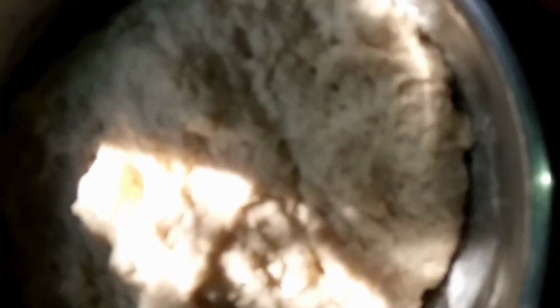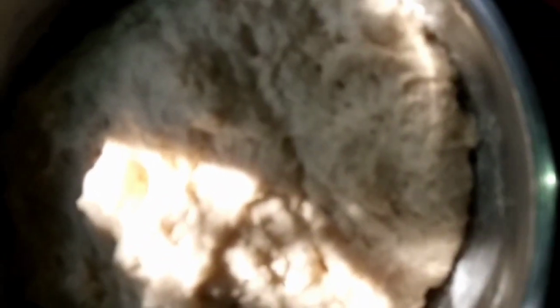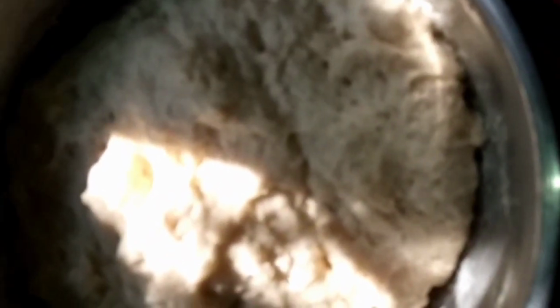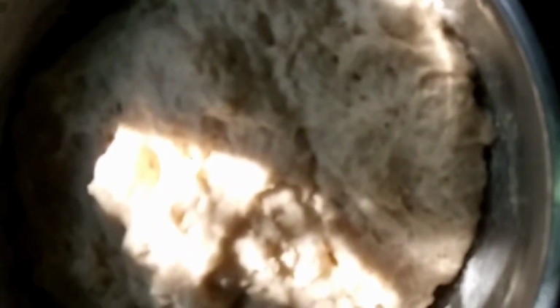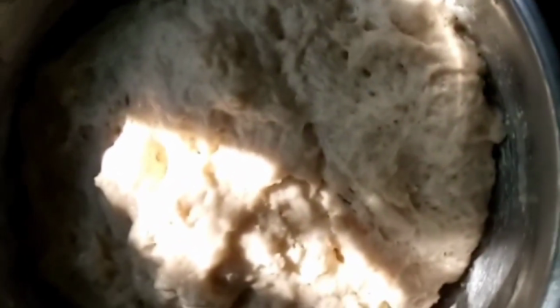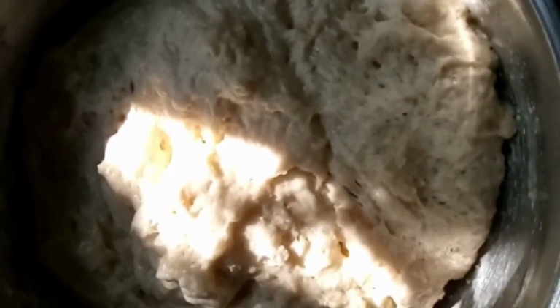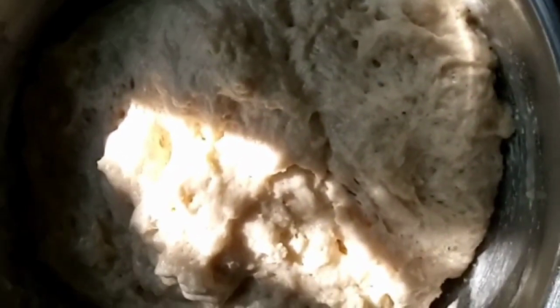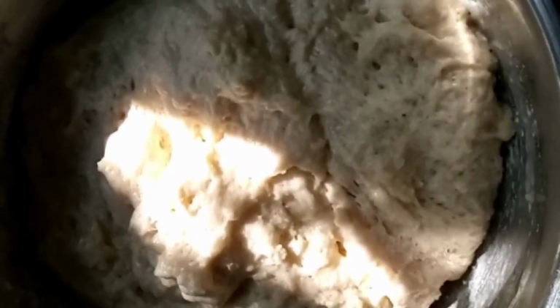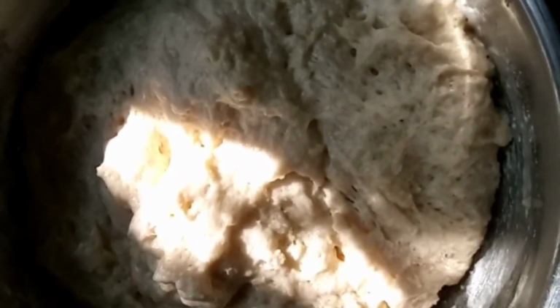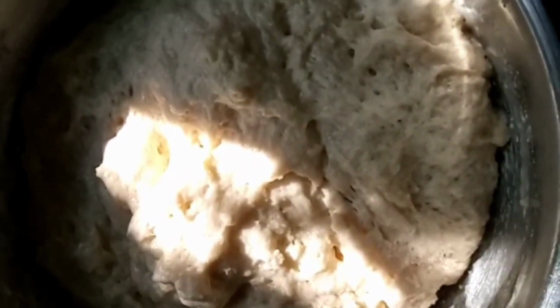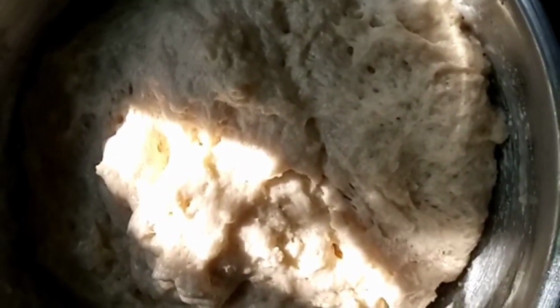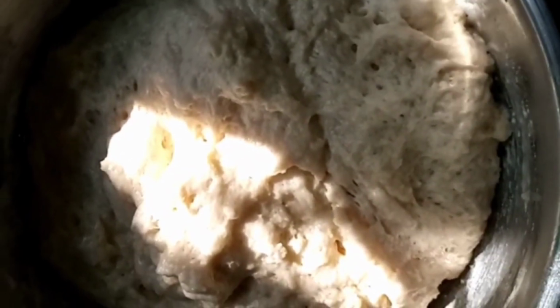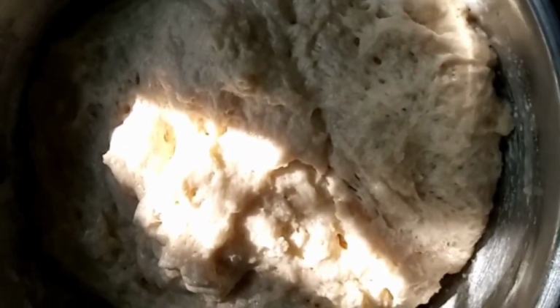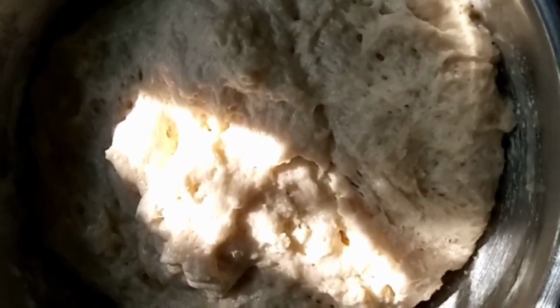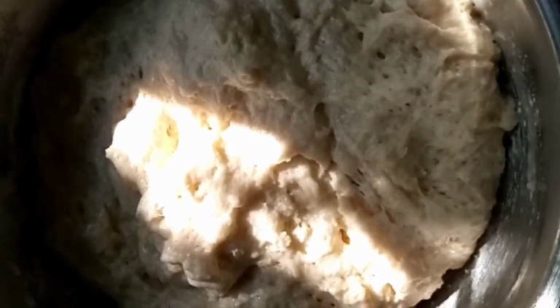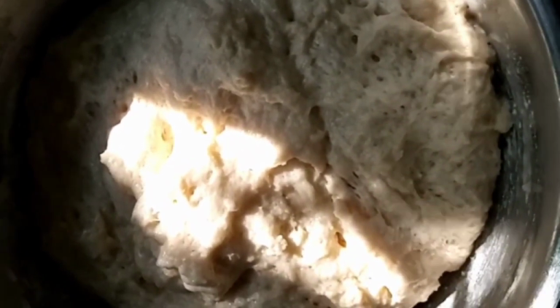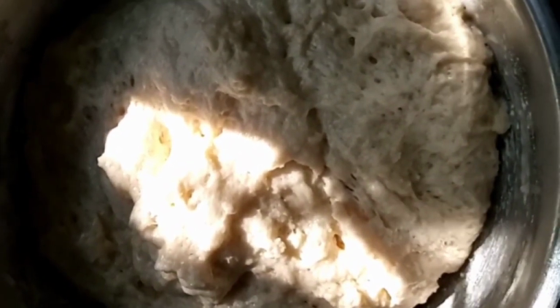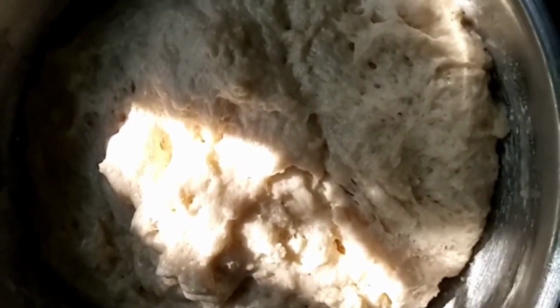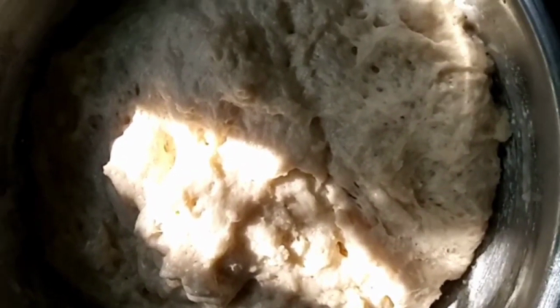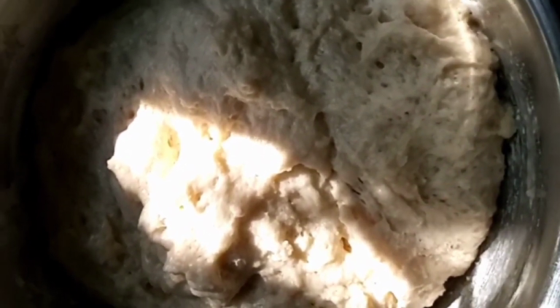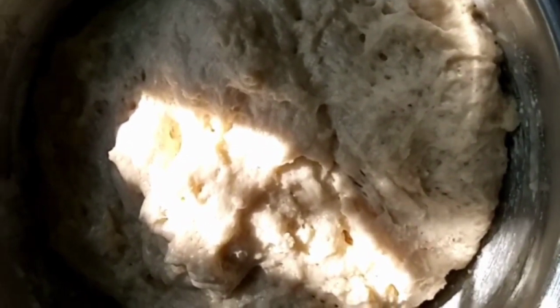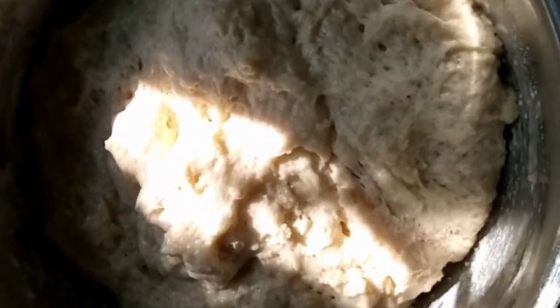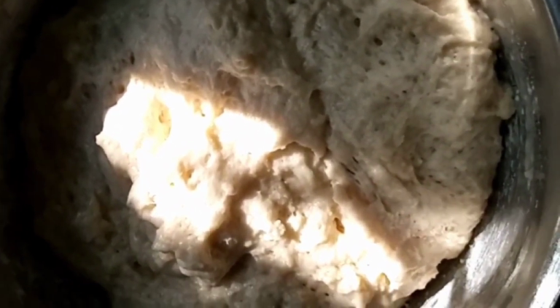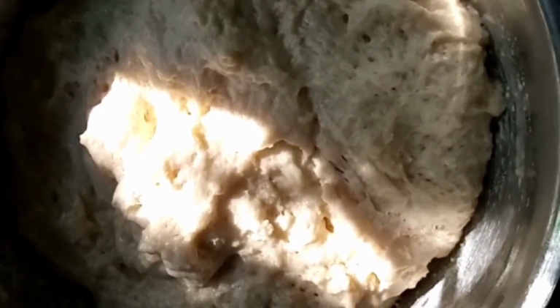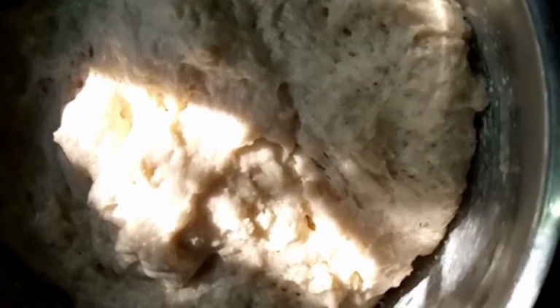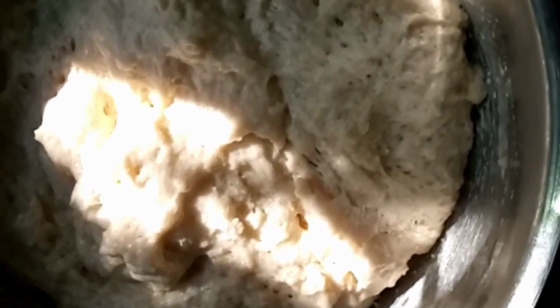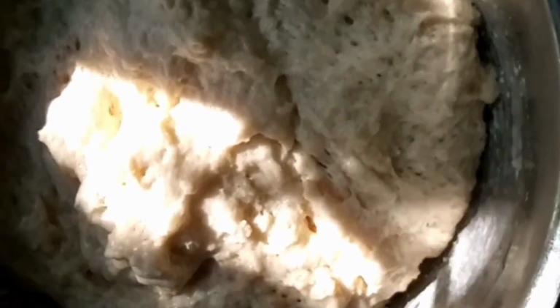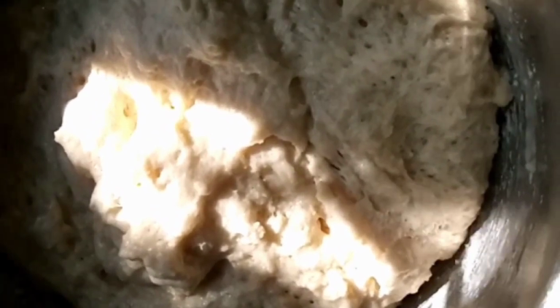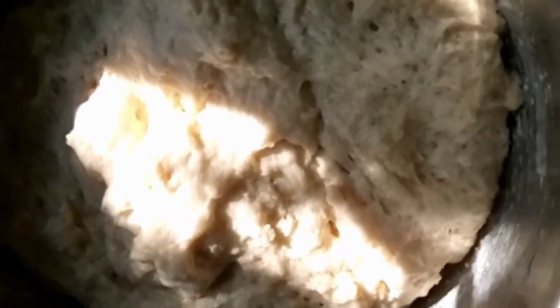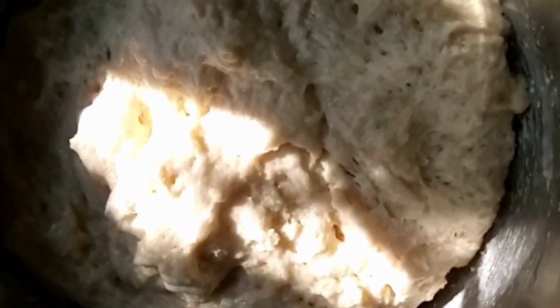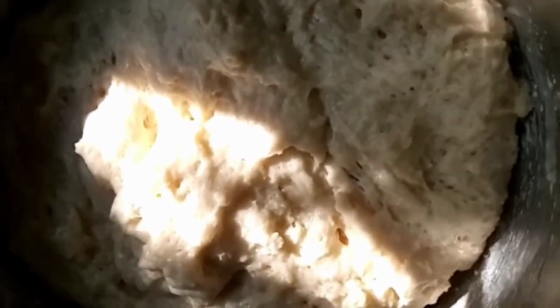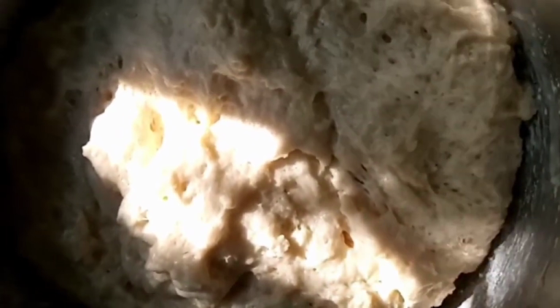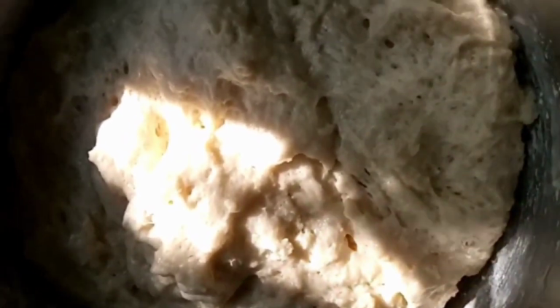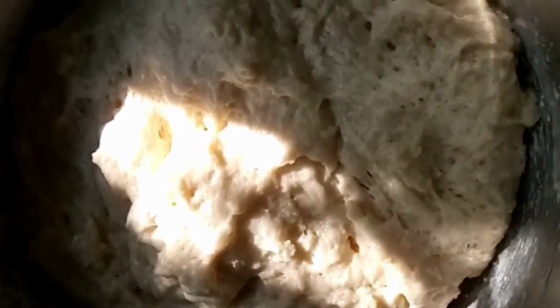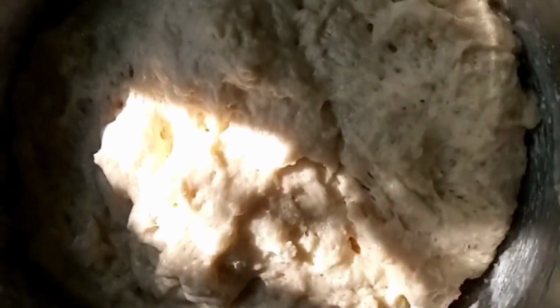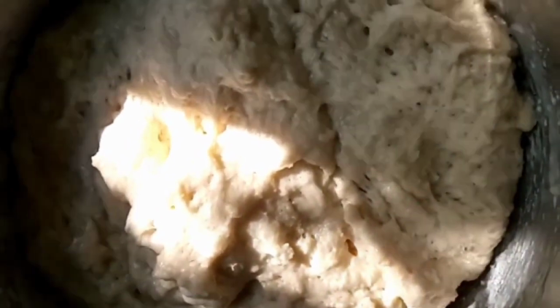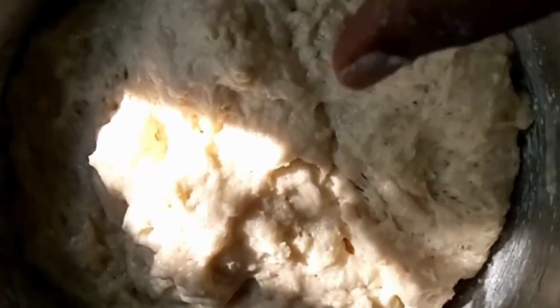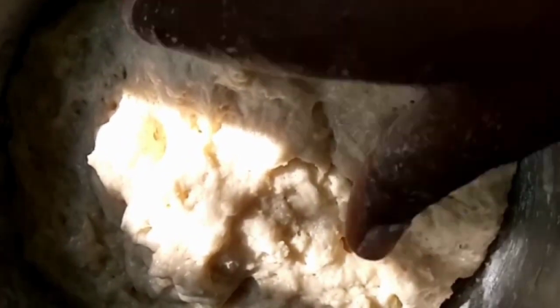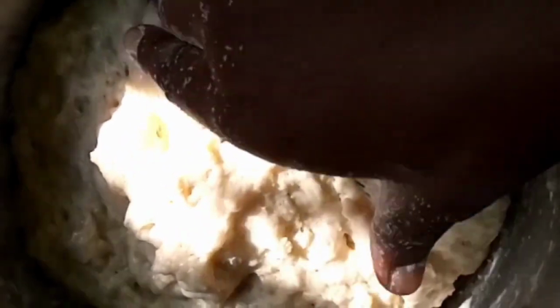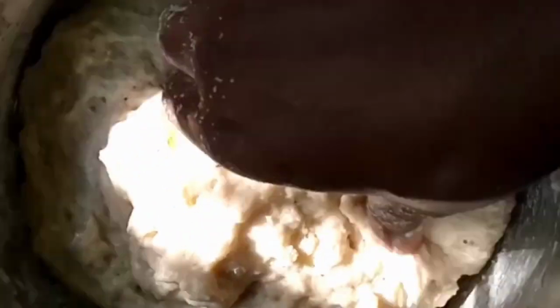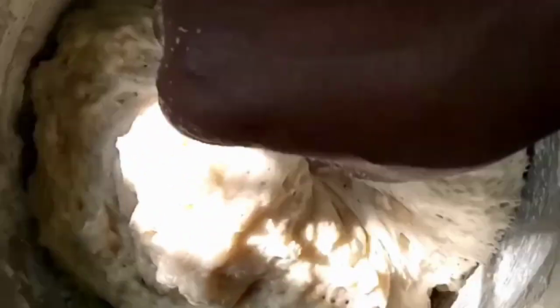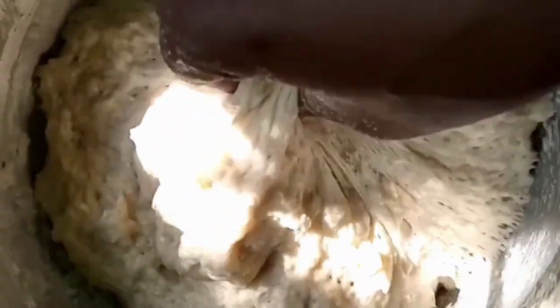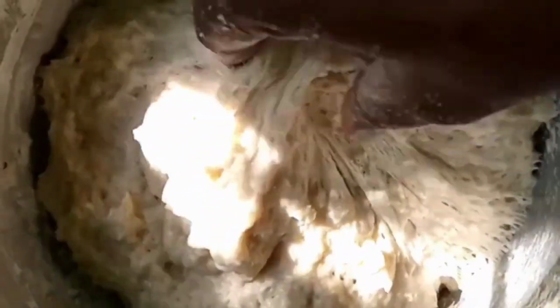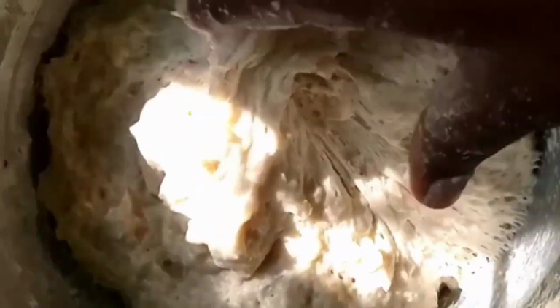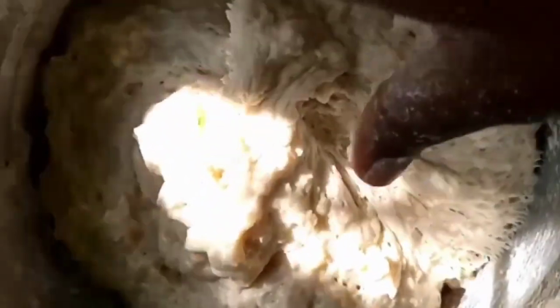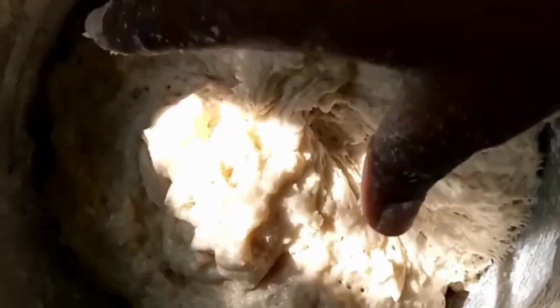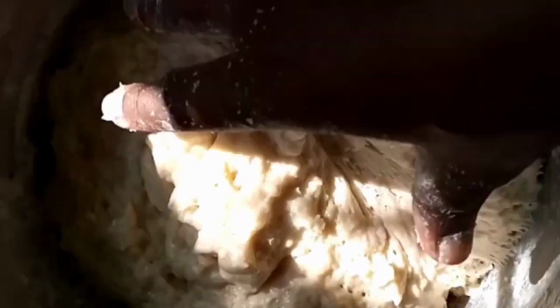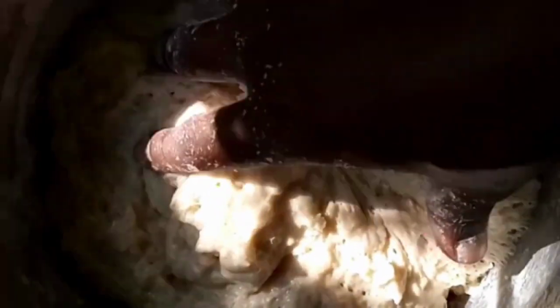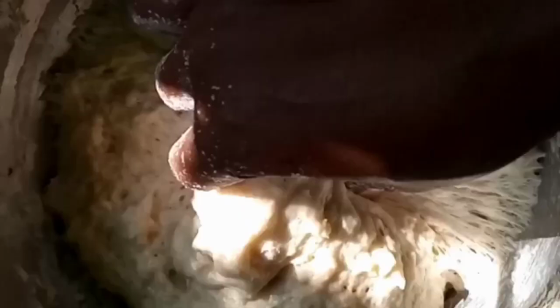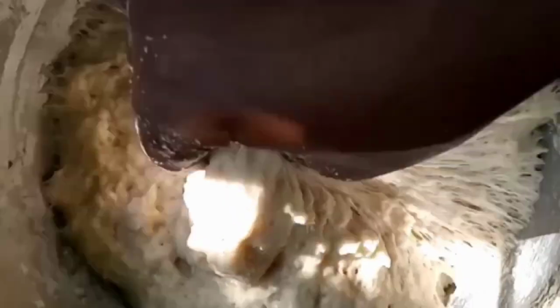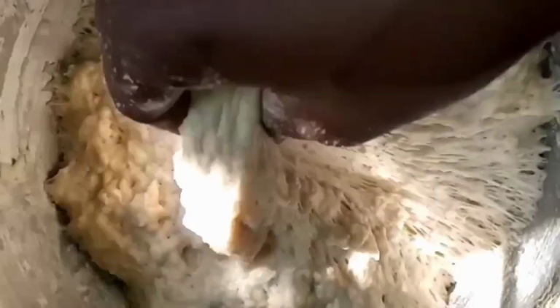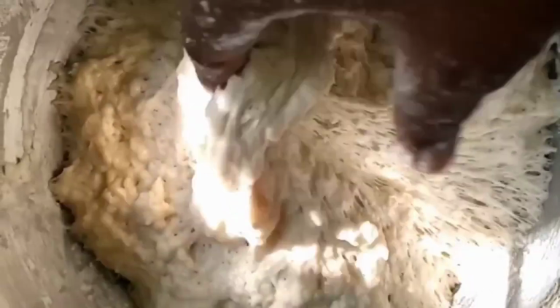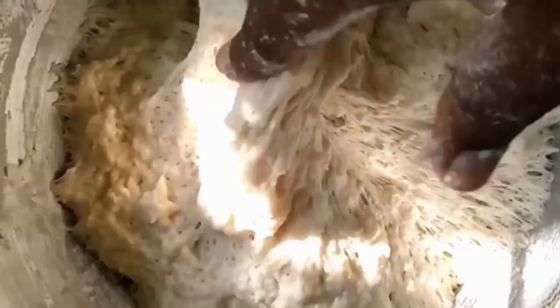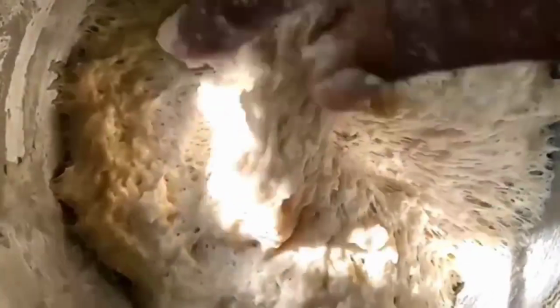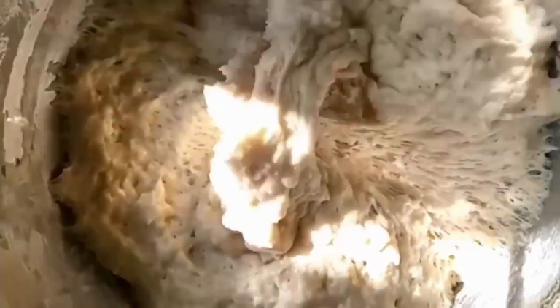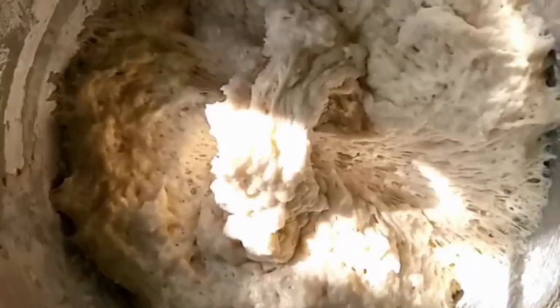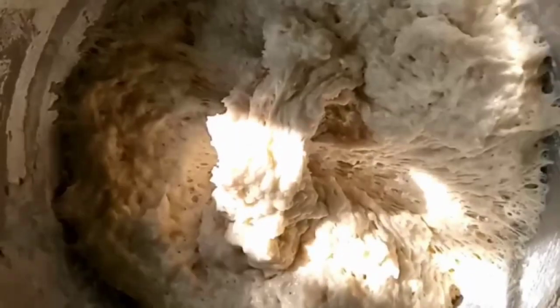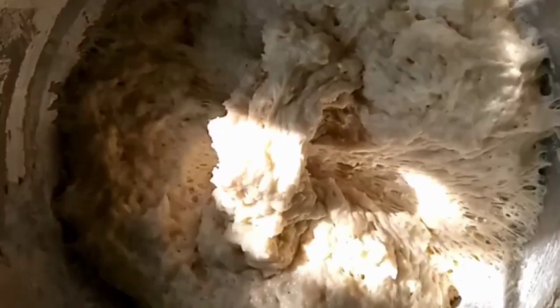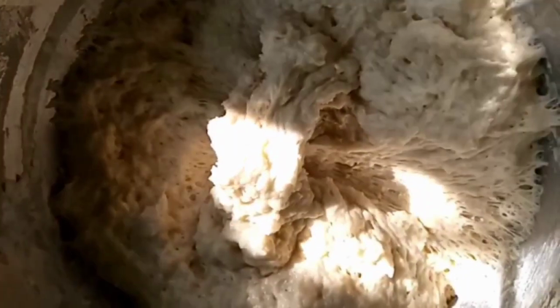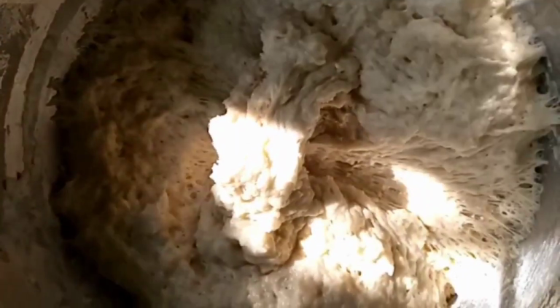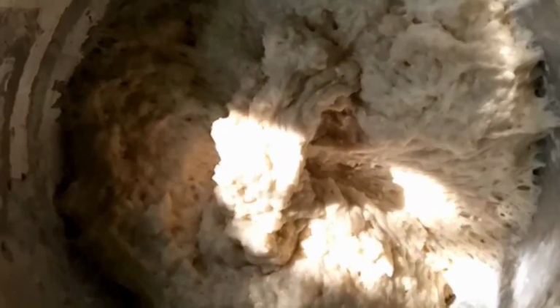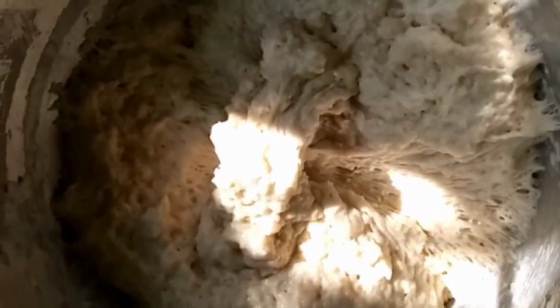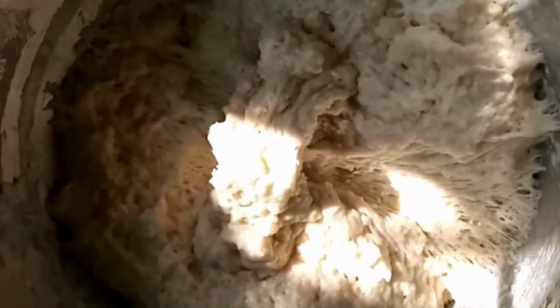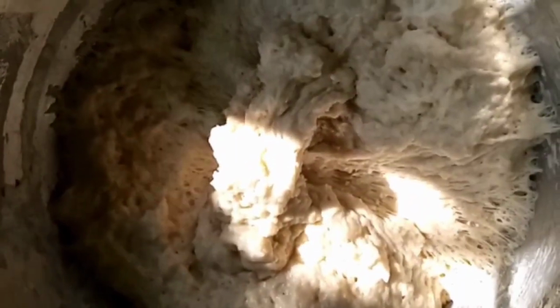After an hour, this is how it looks — you can see it has risen above the way it was before.